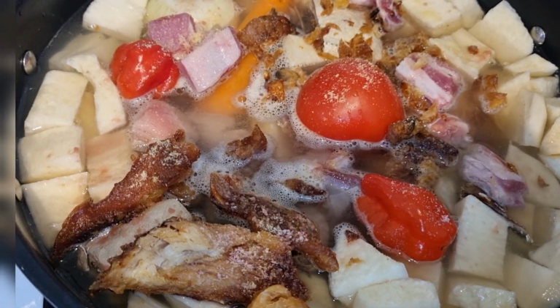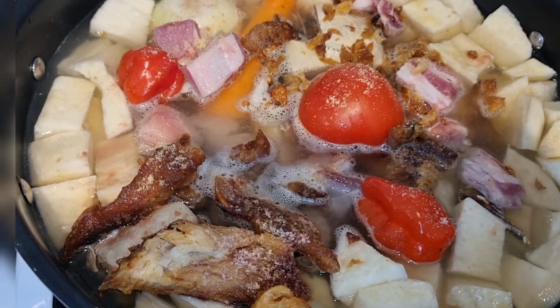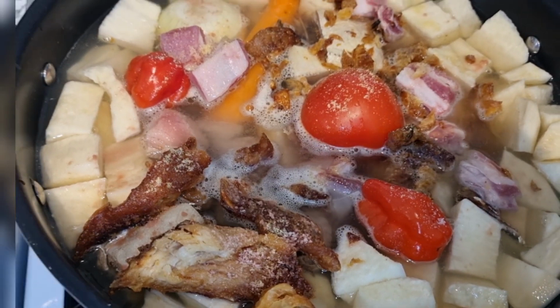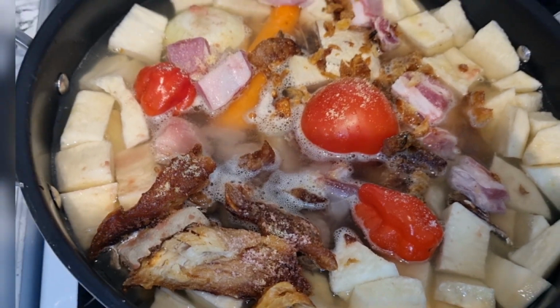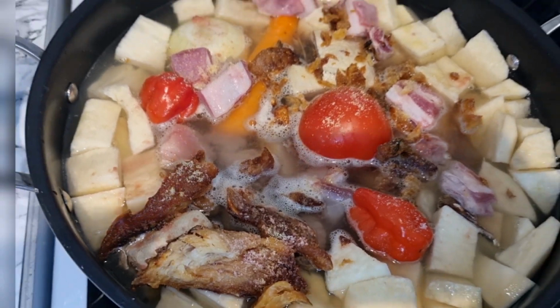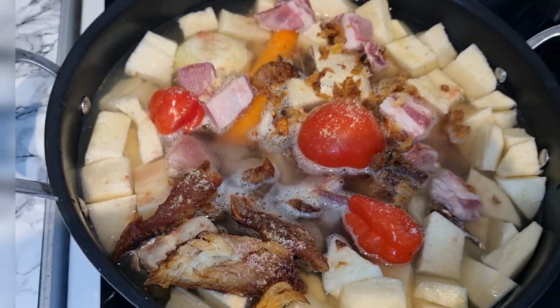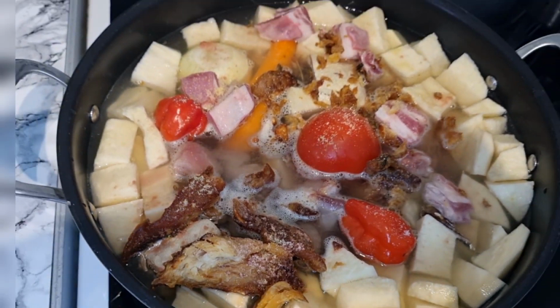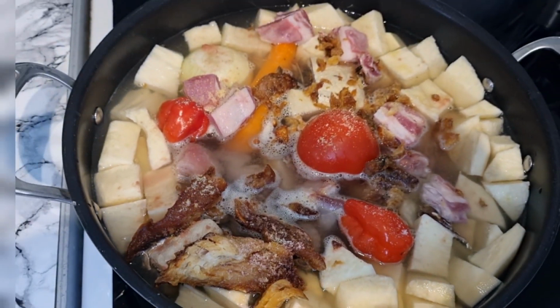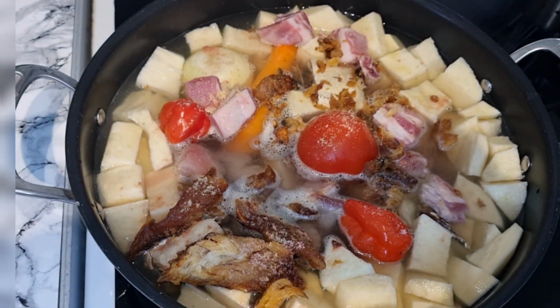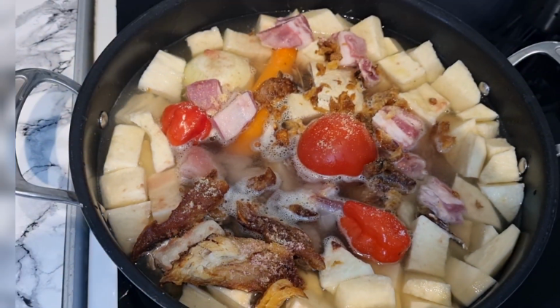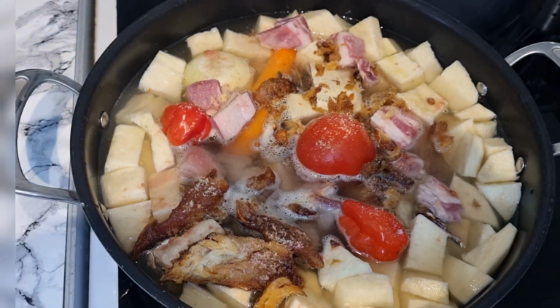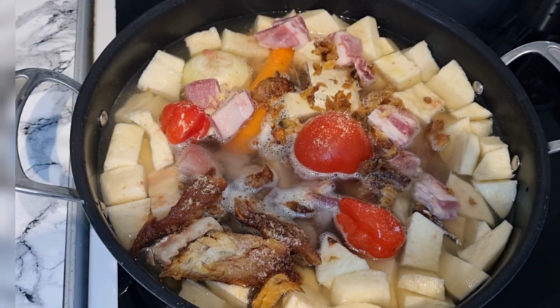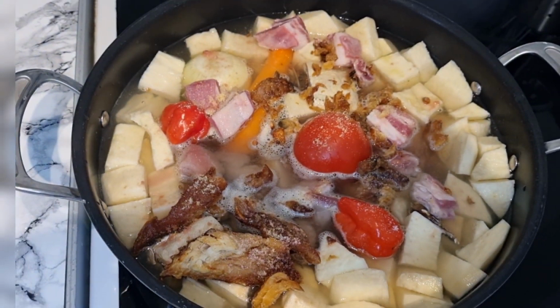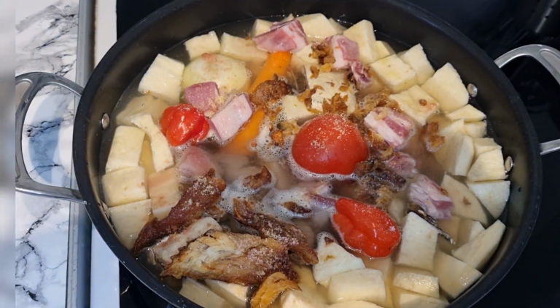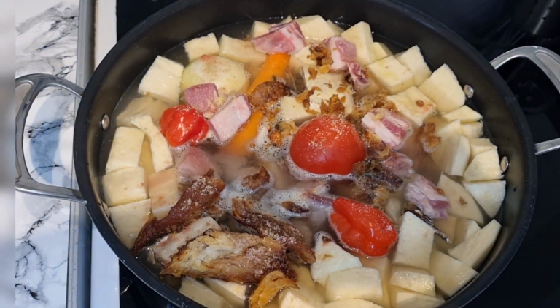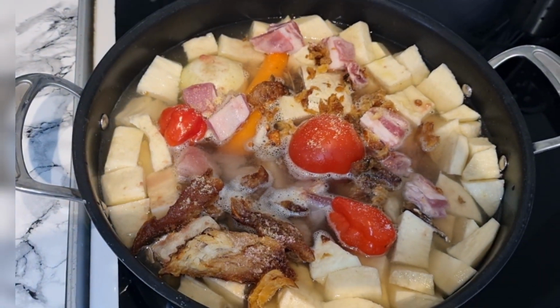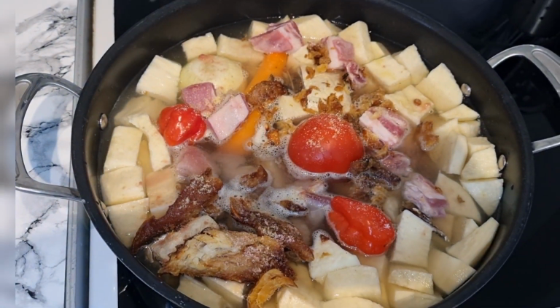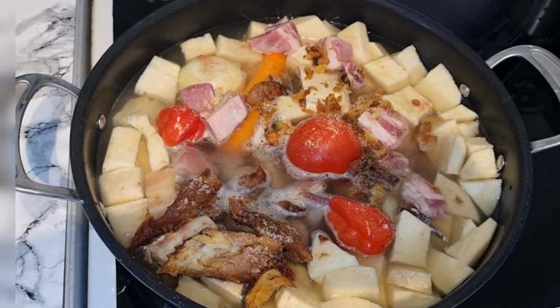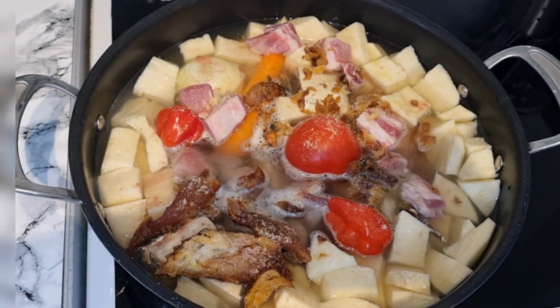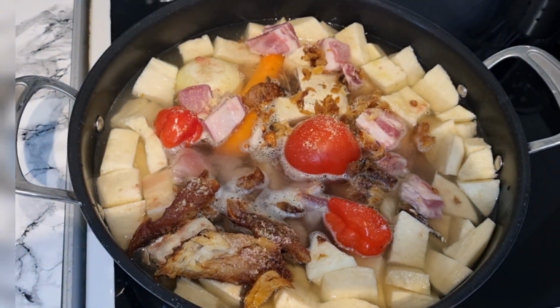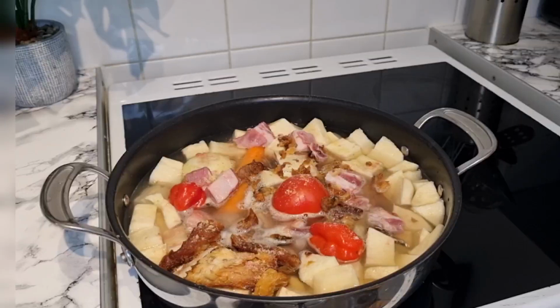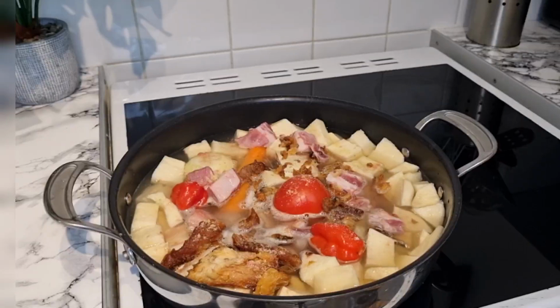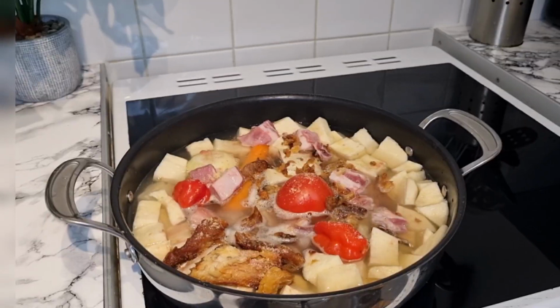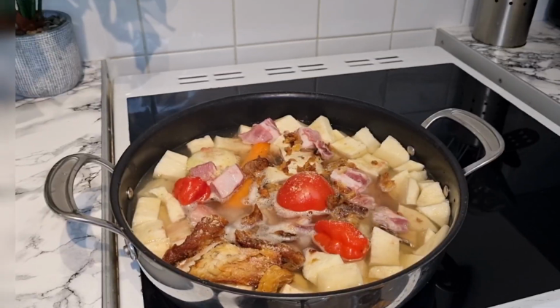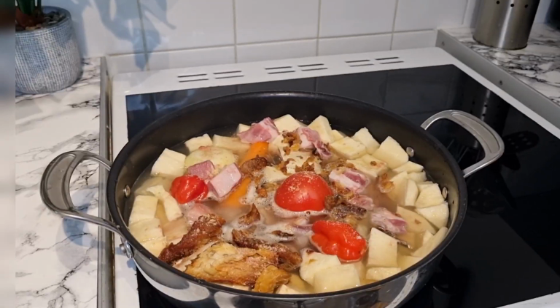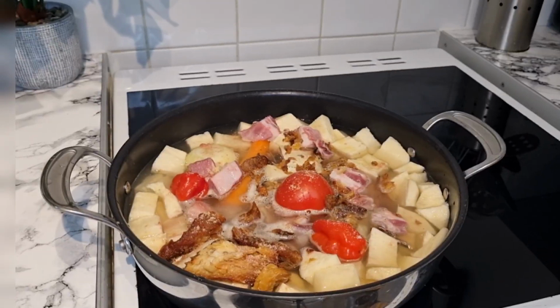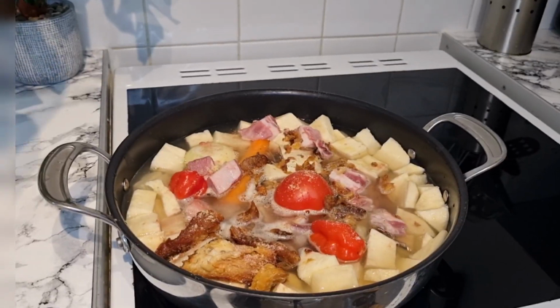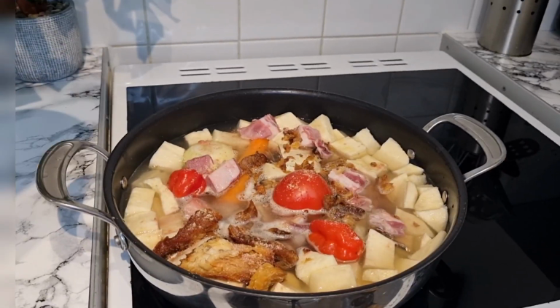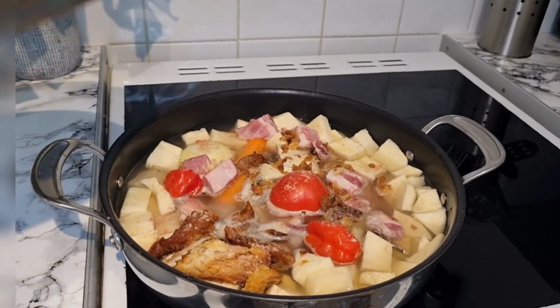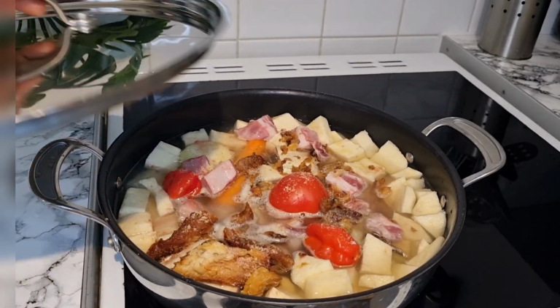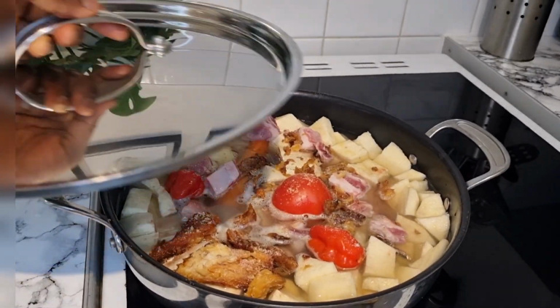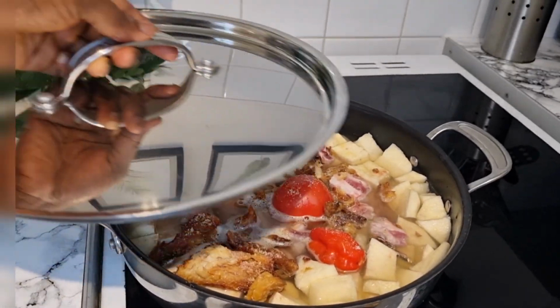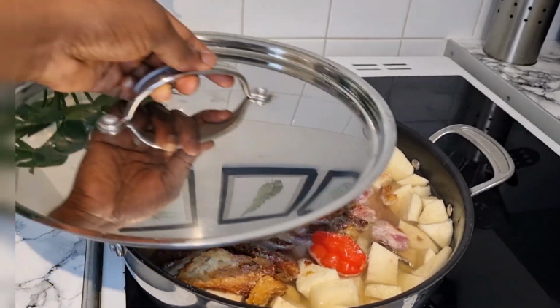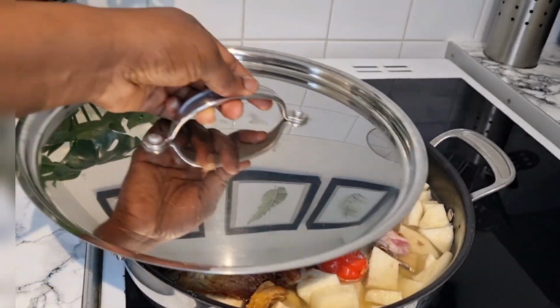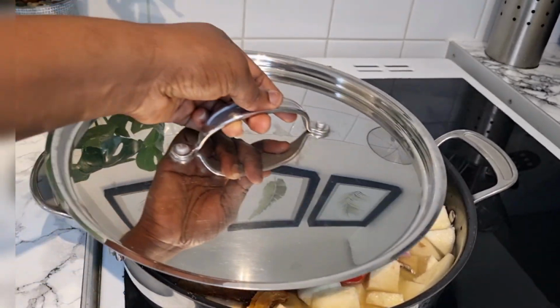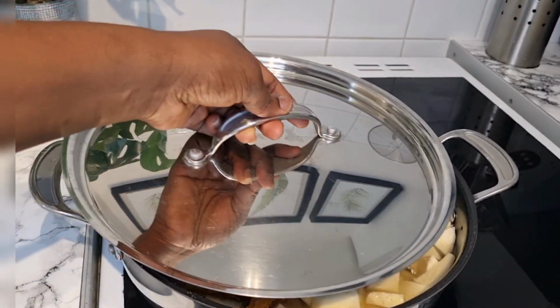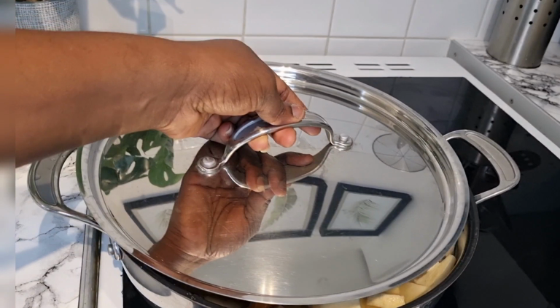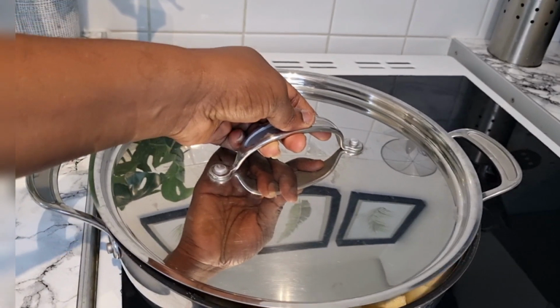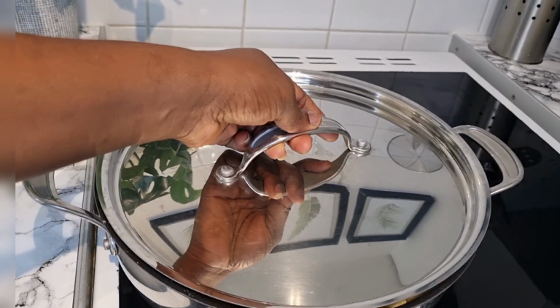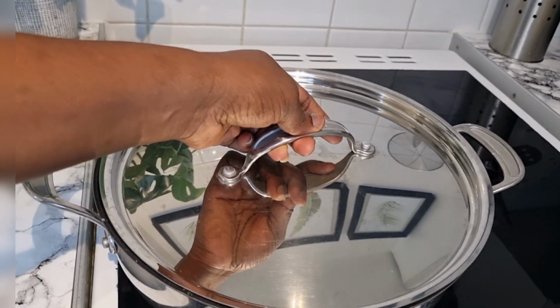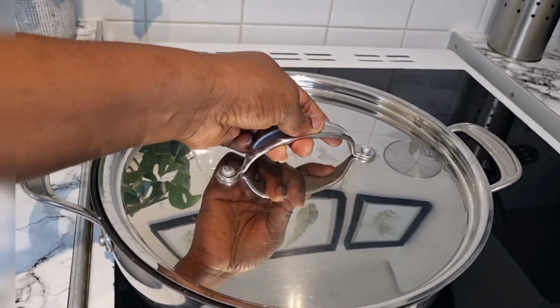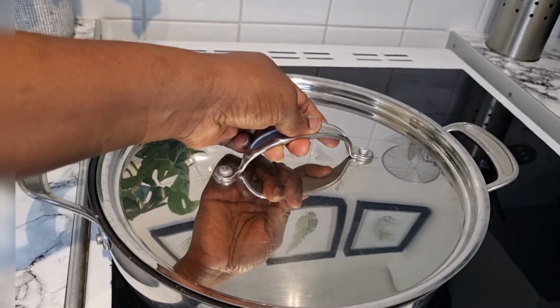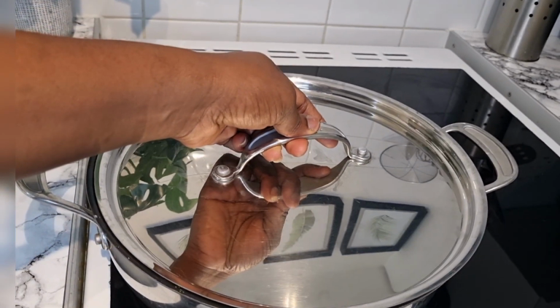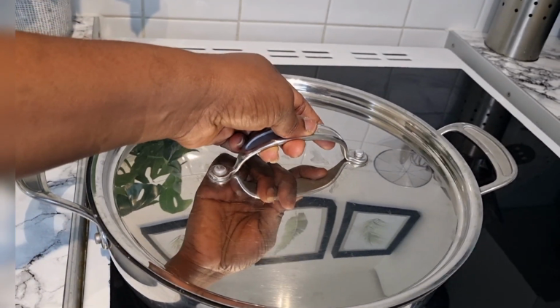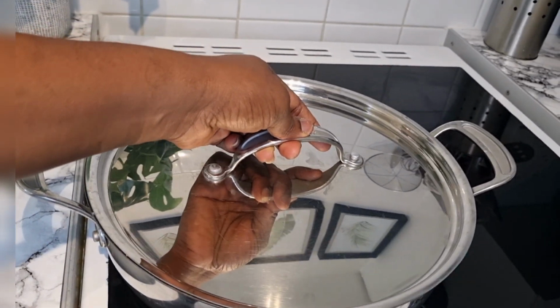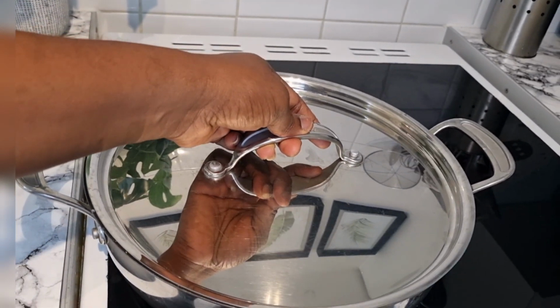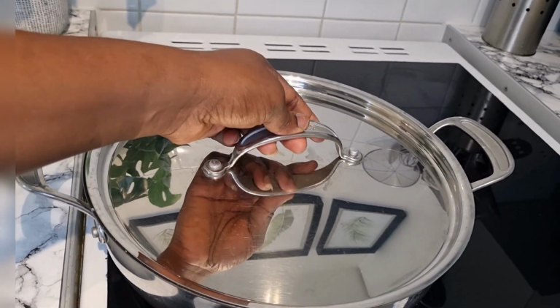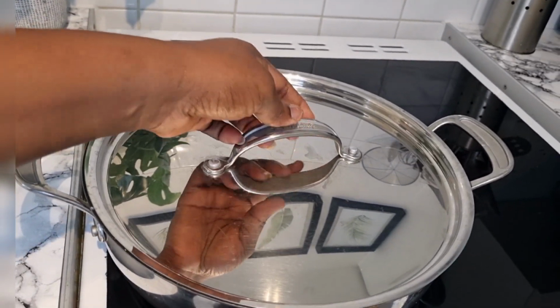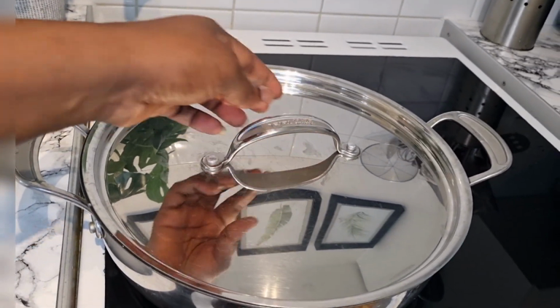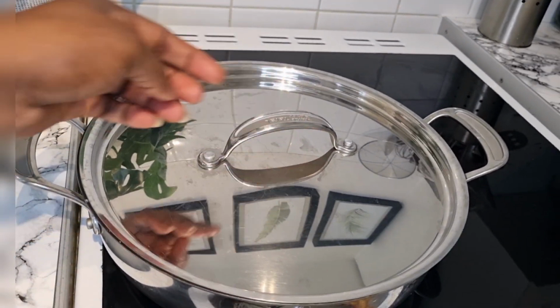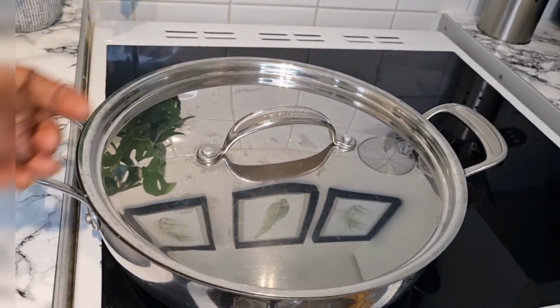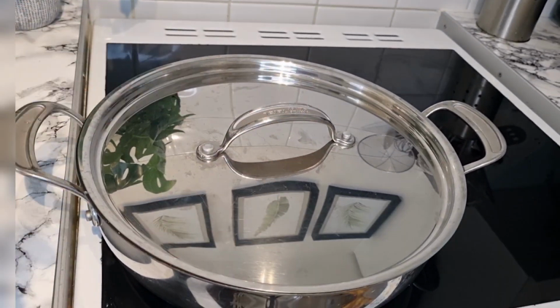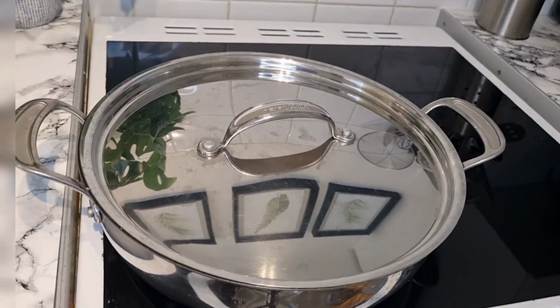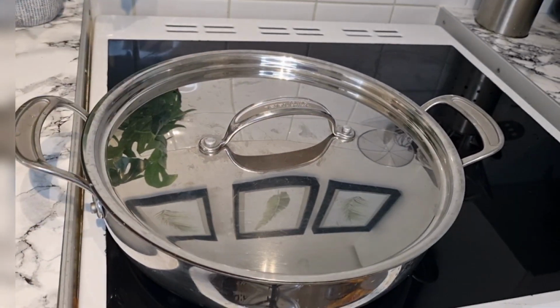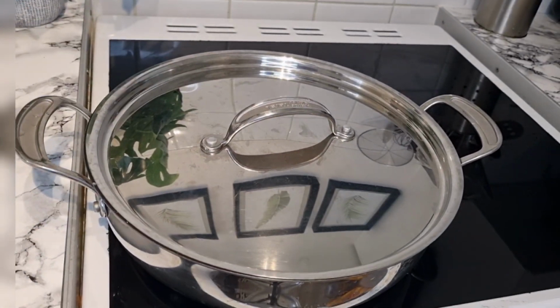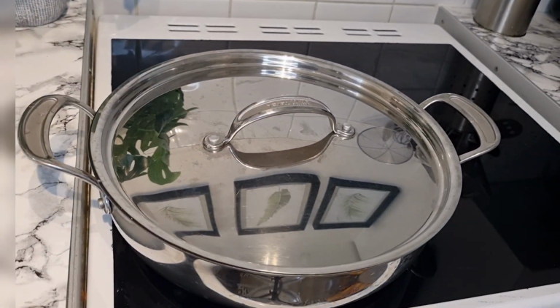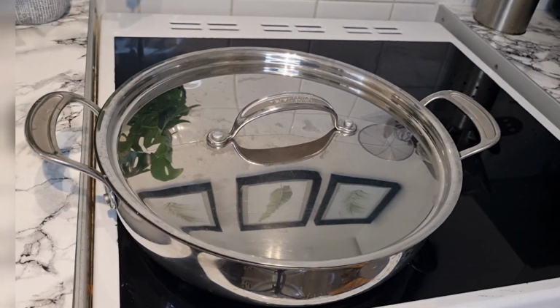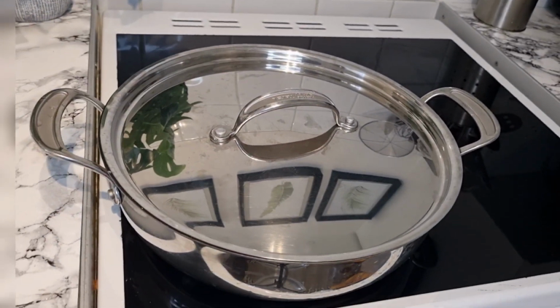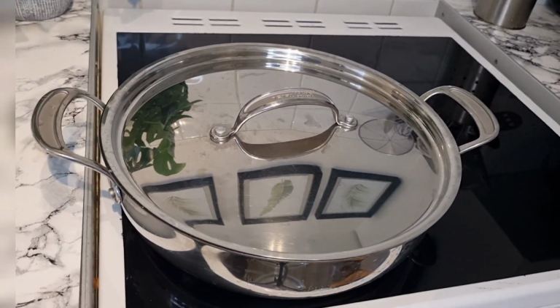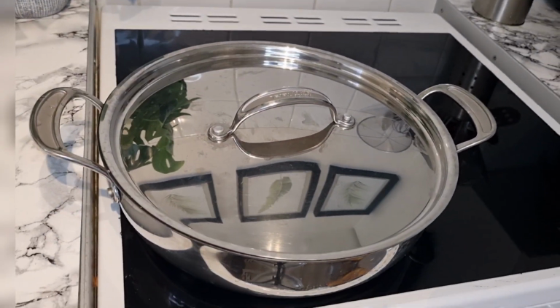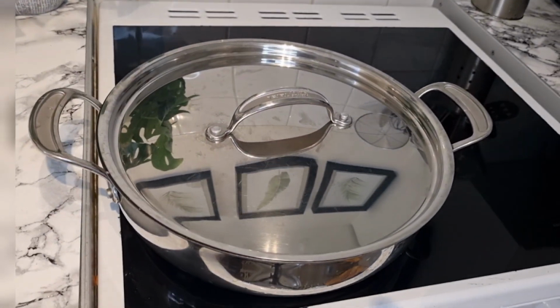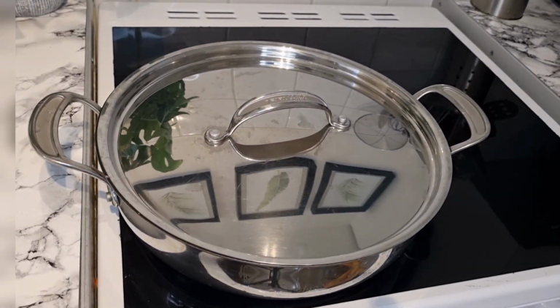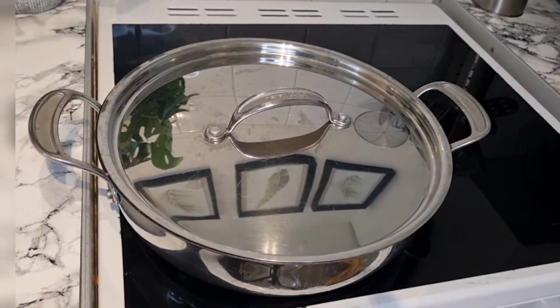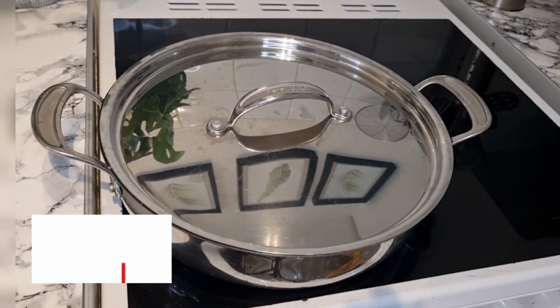I'm going to cover this and leave it for about 10 to 15 minutes to get everything cooked properly.